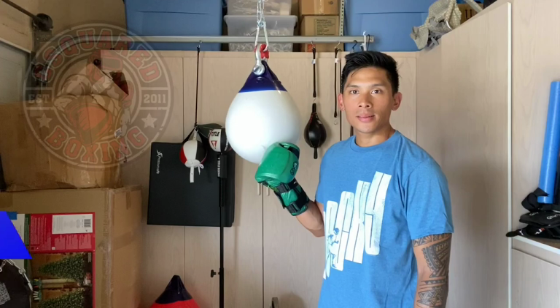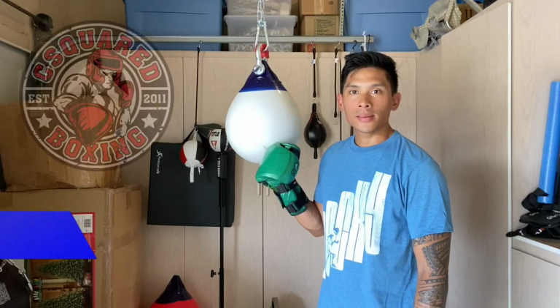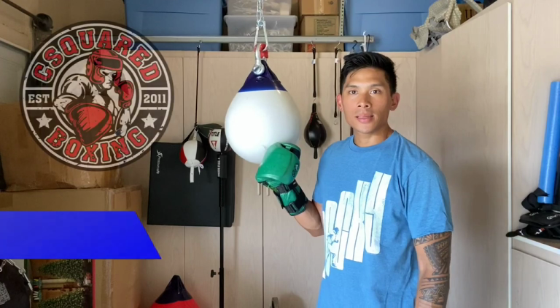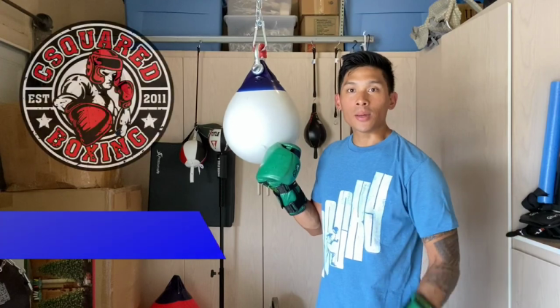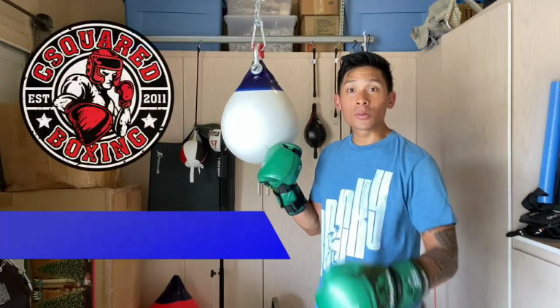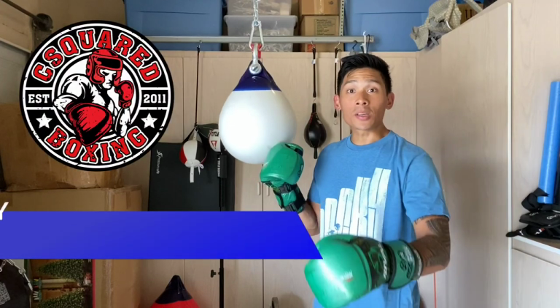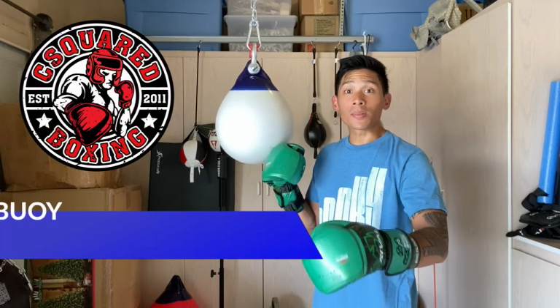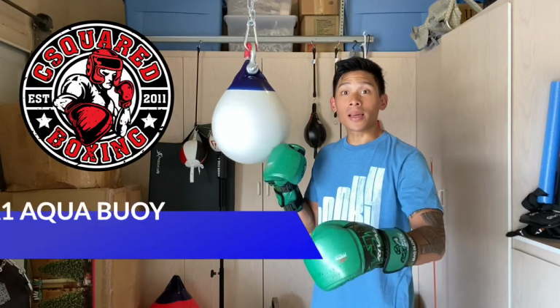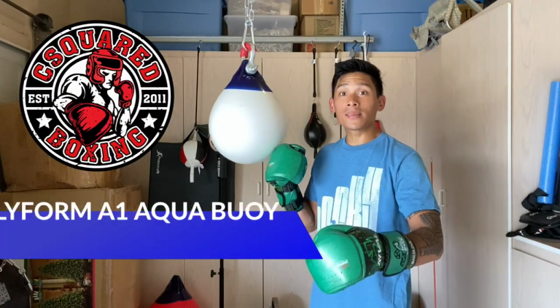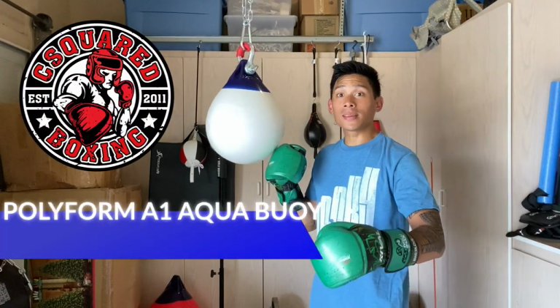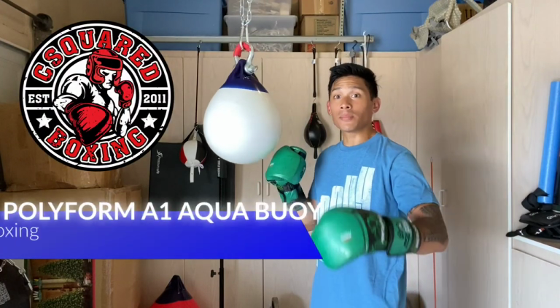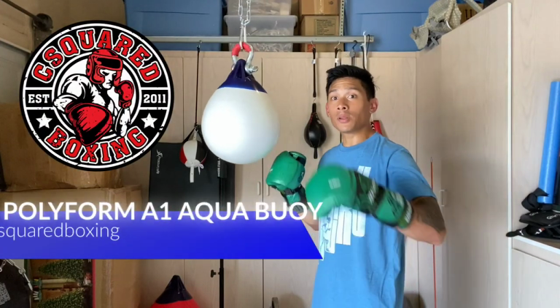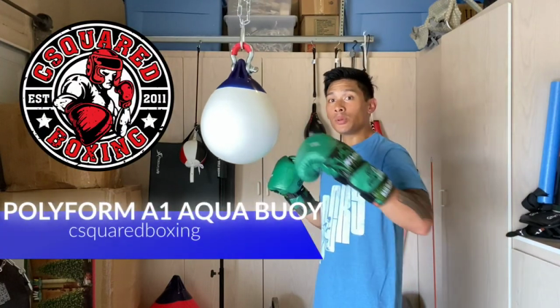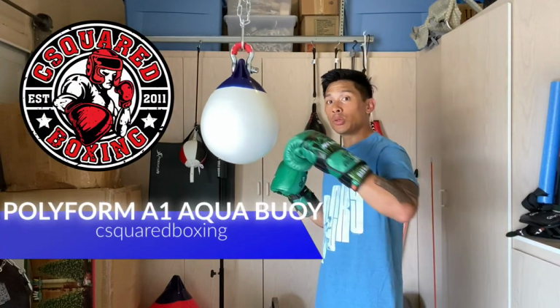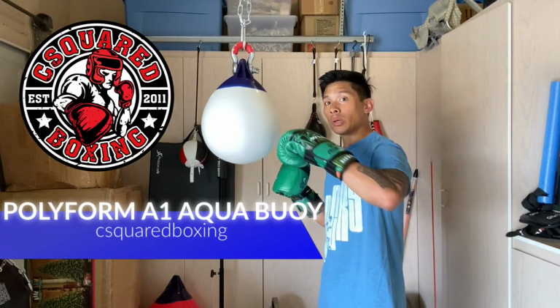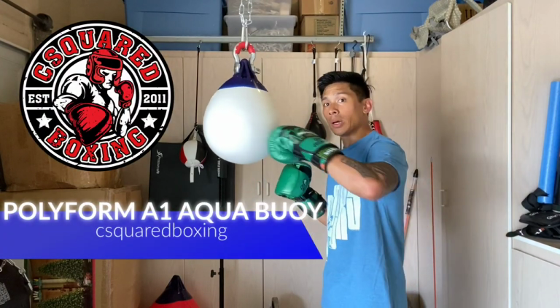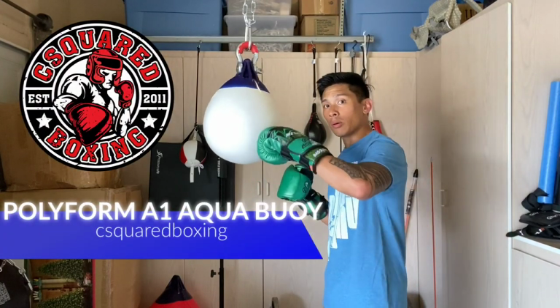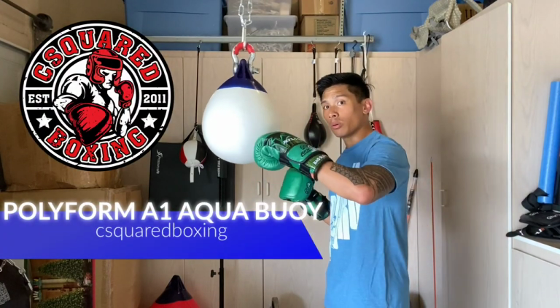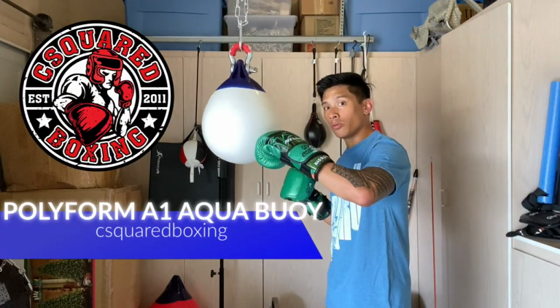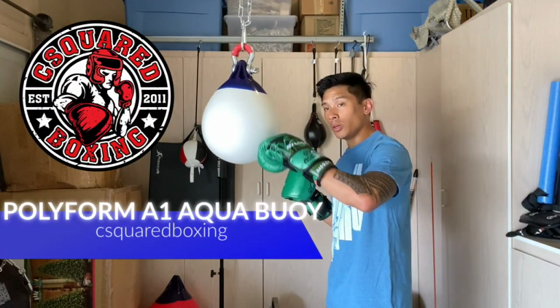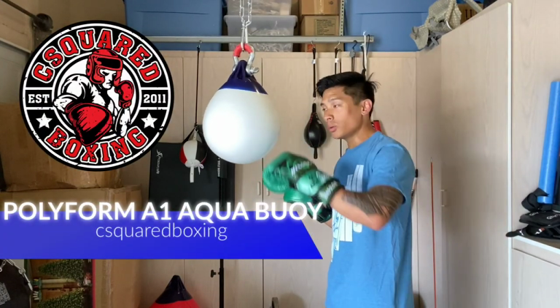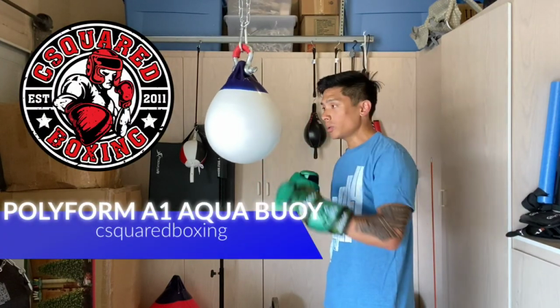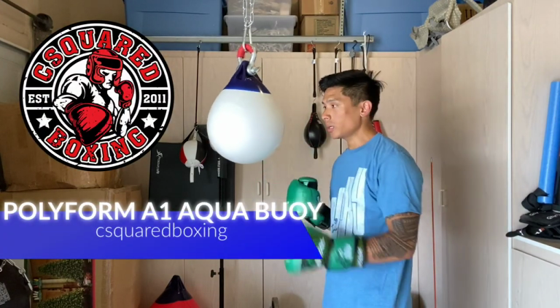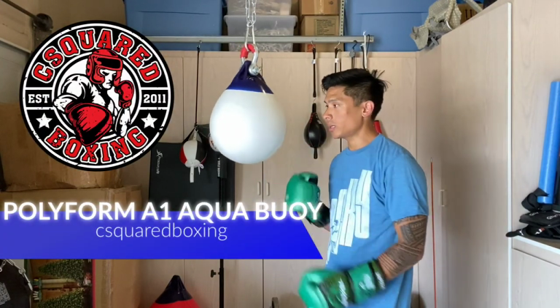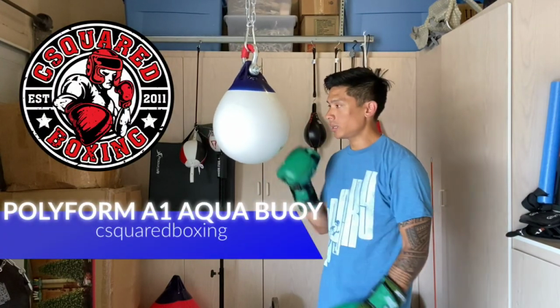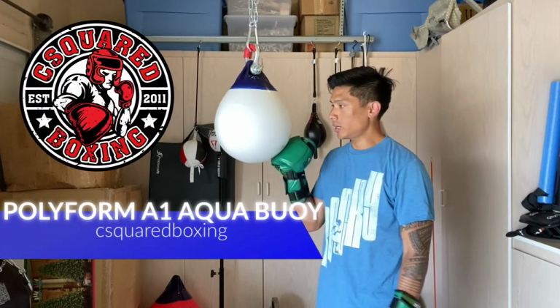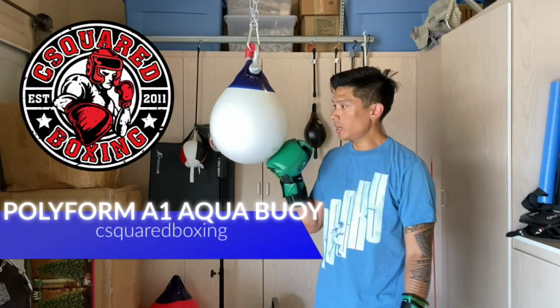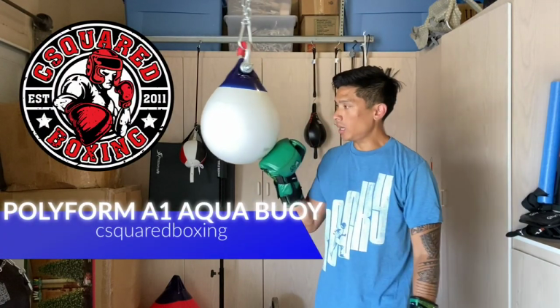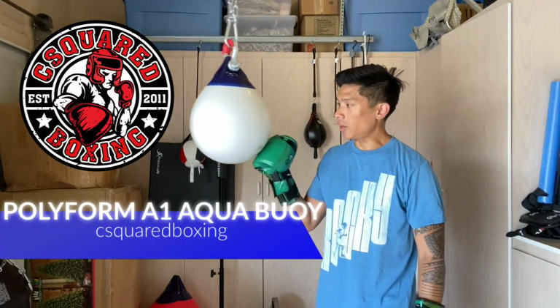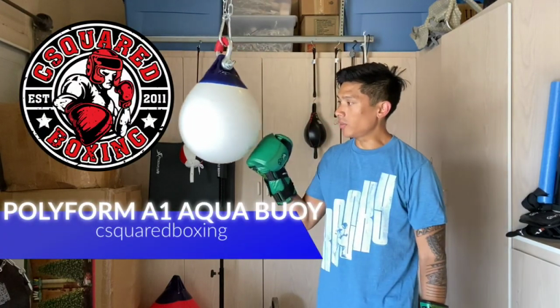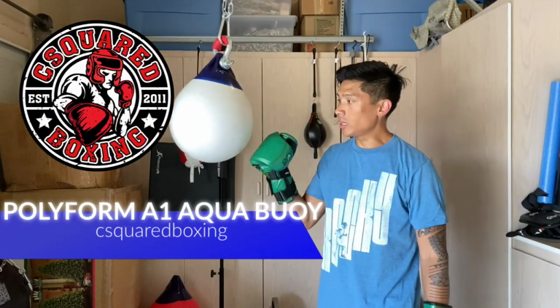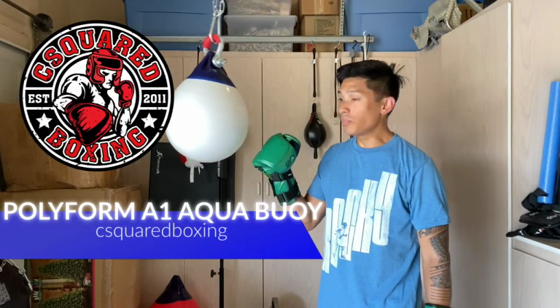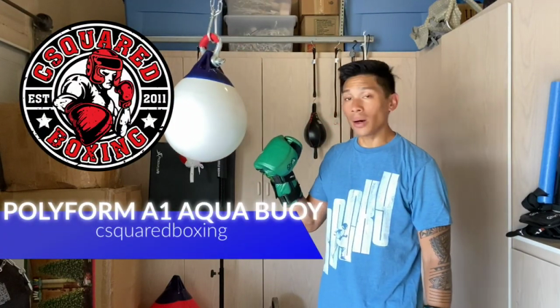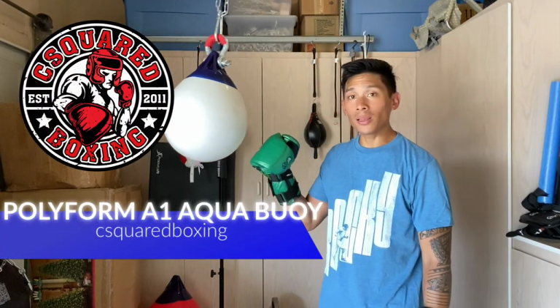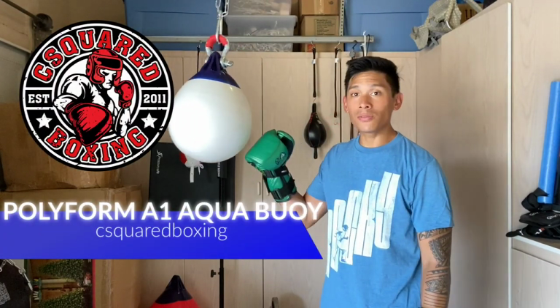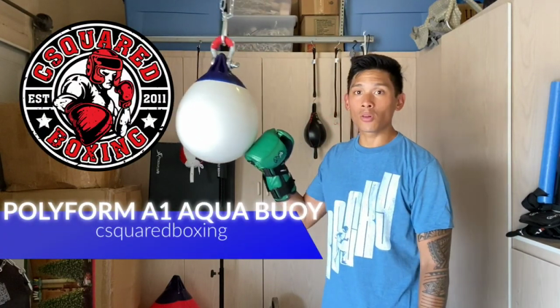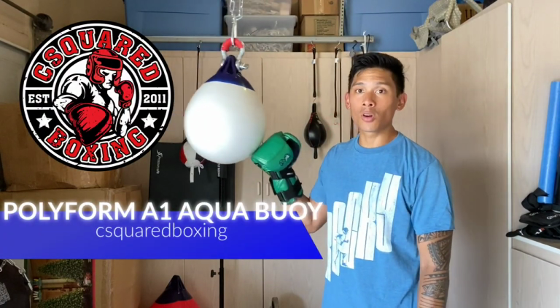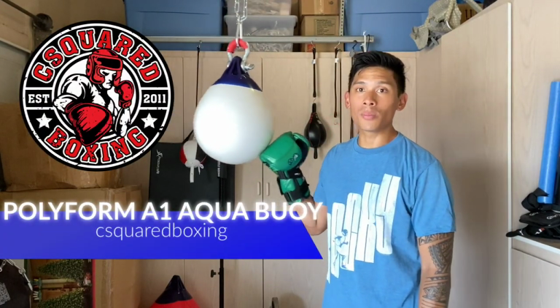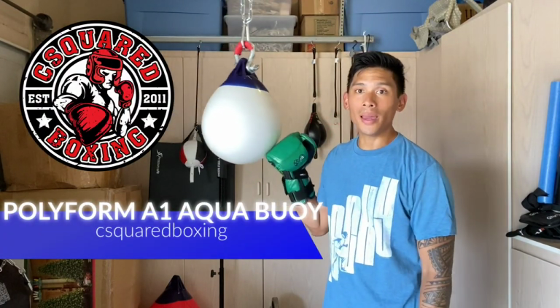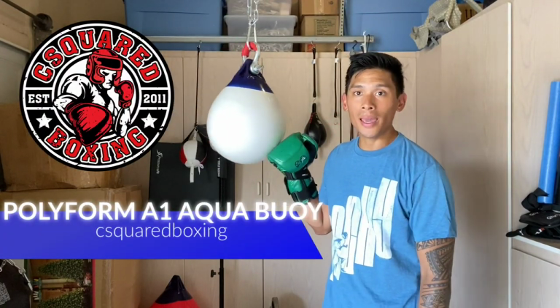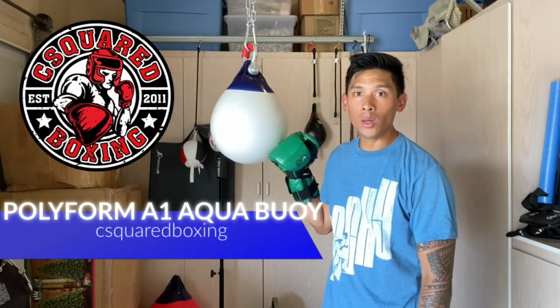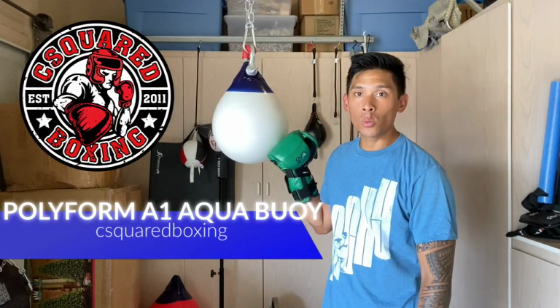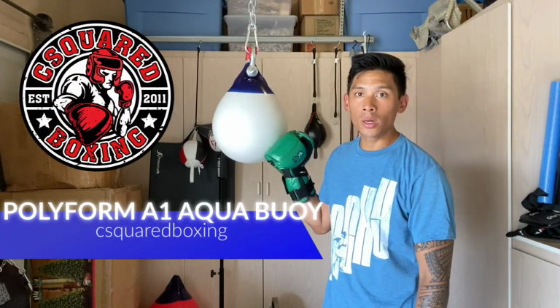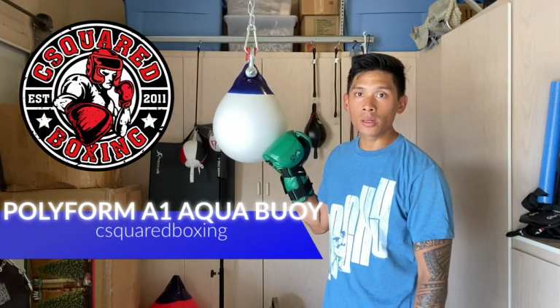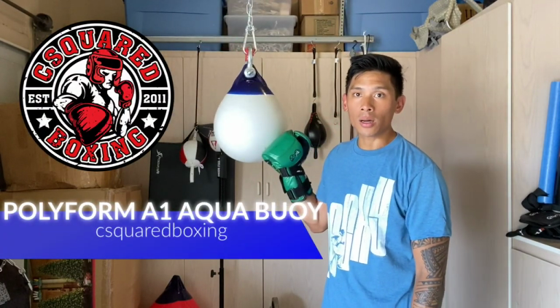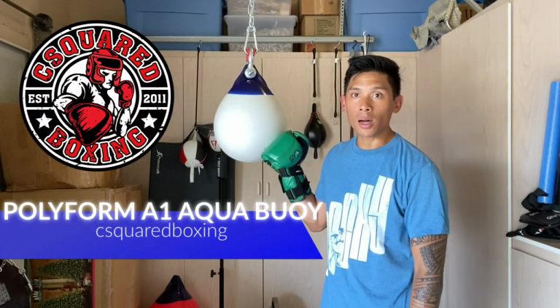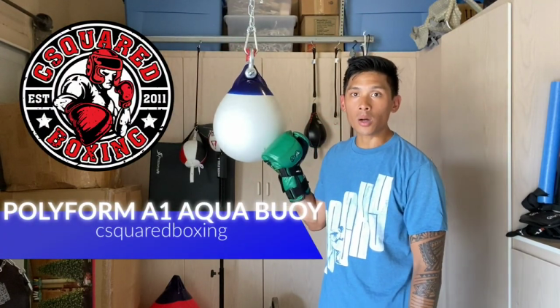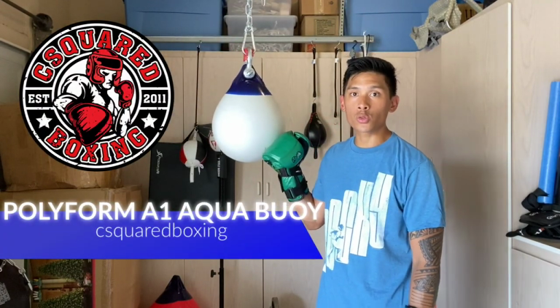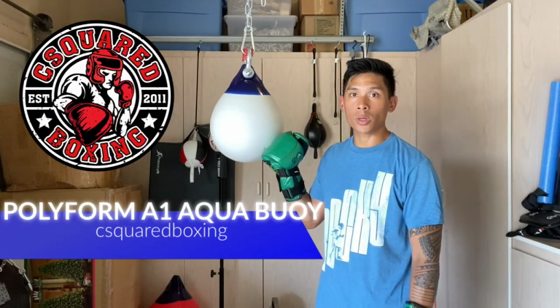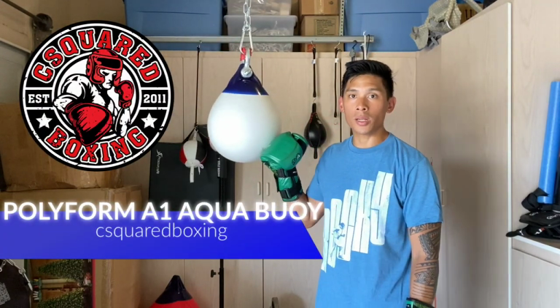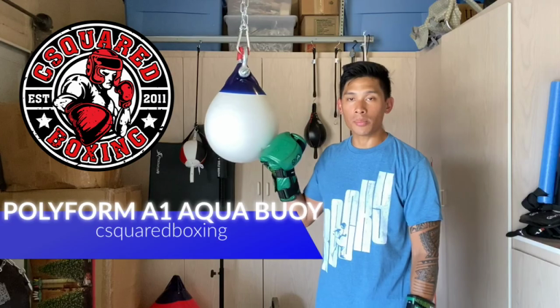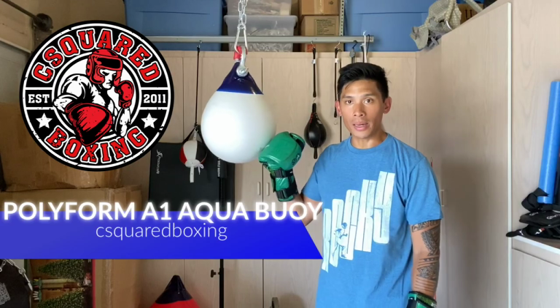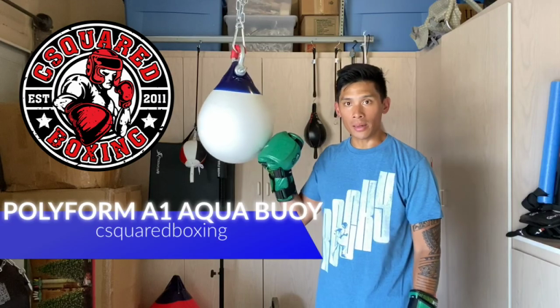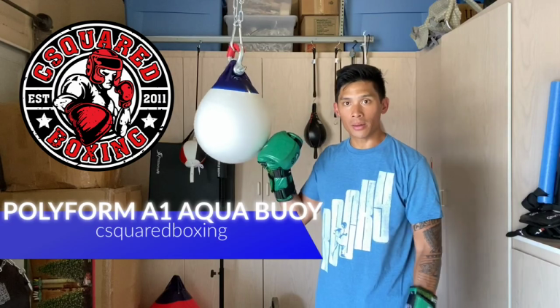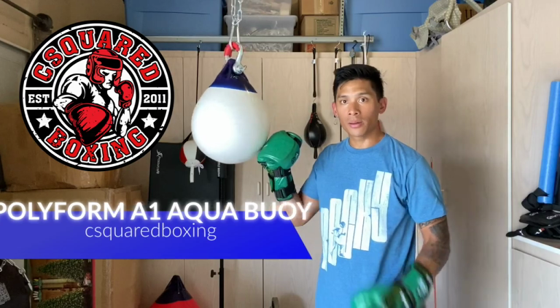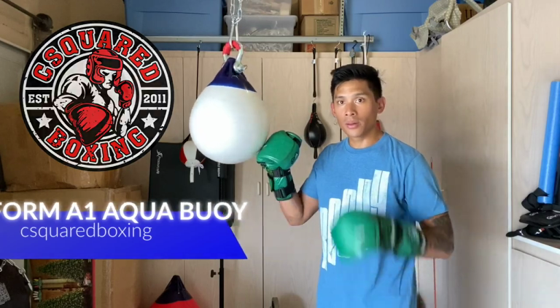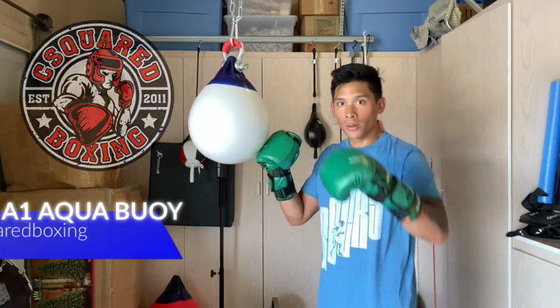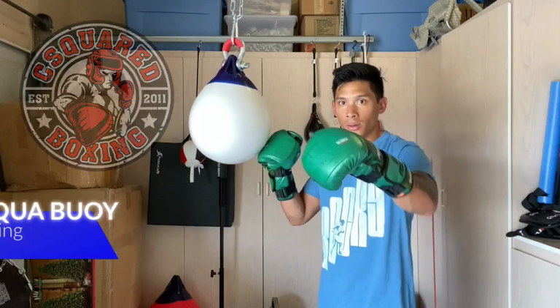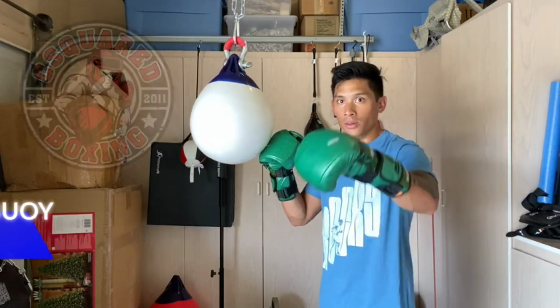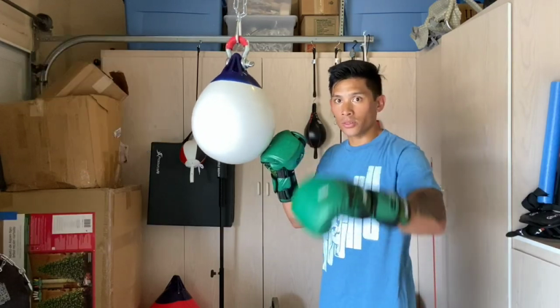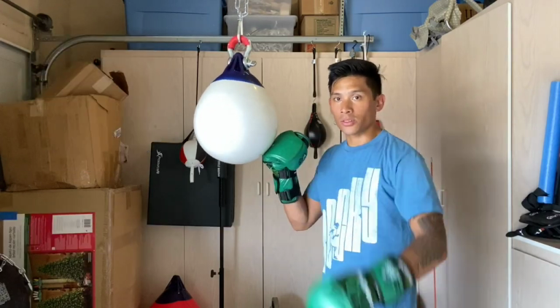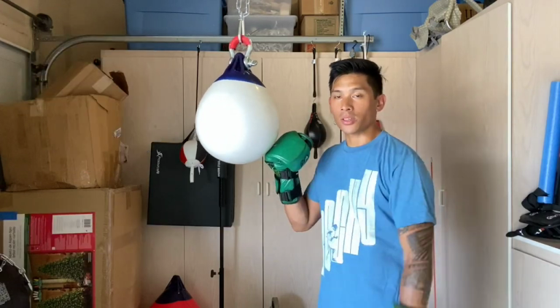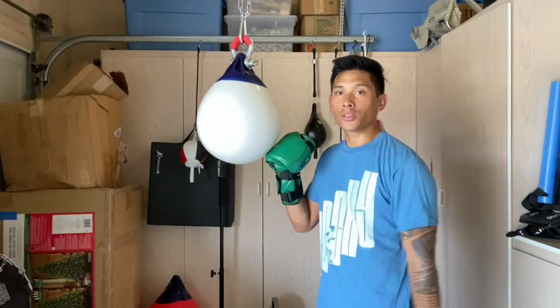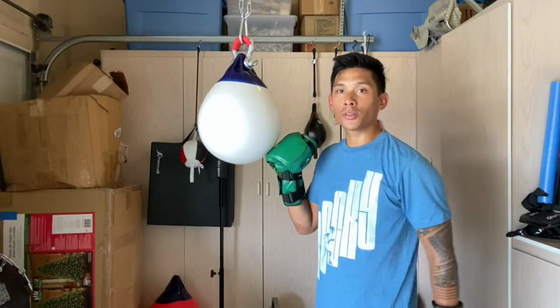Hey, what's up guys? Today I'm going to be doing a review of the Polyform A1 Aqua Training Bag. So stay tuned.